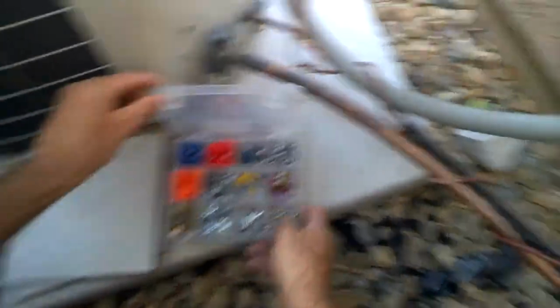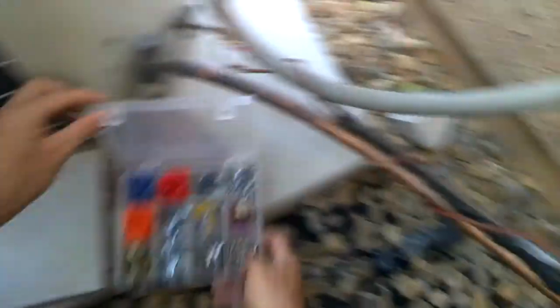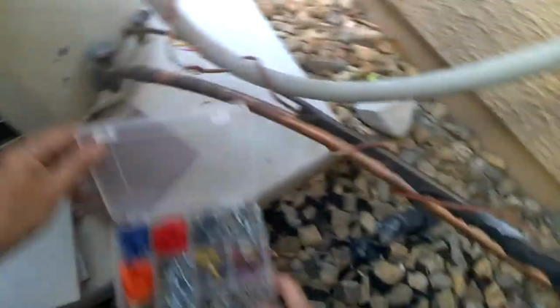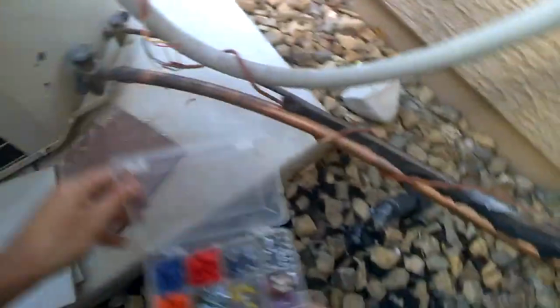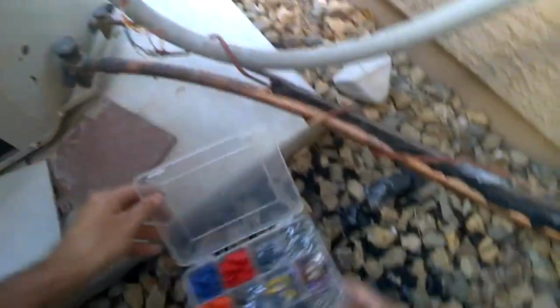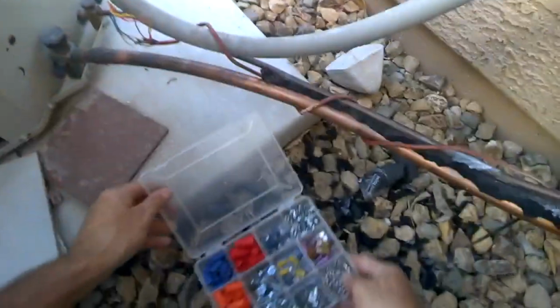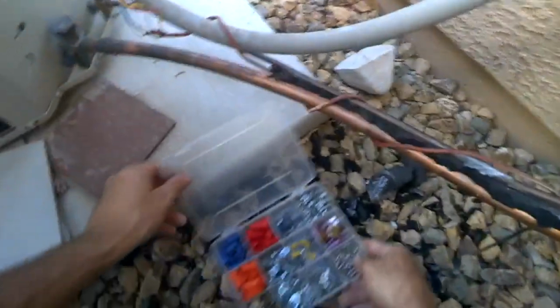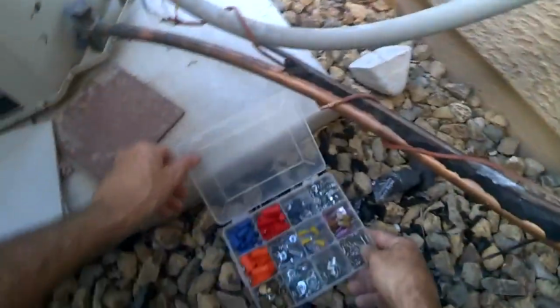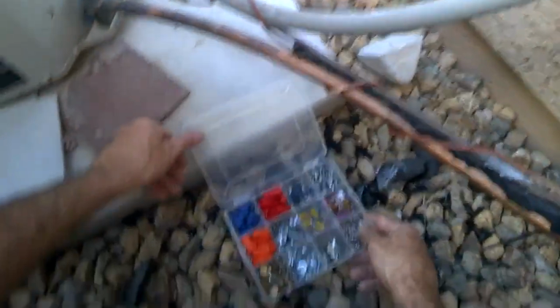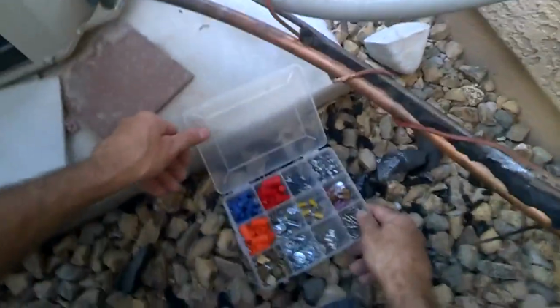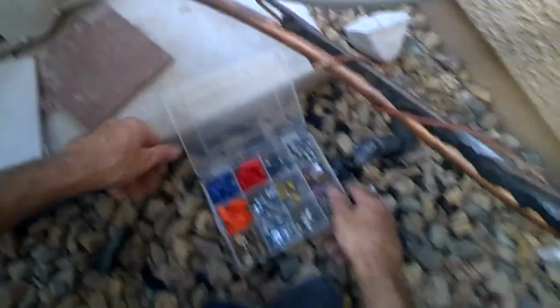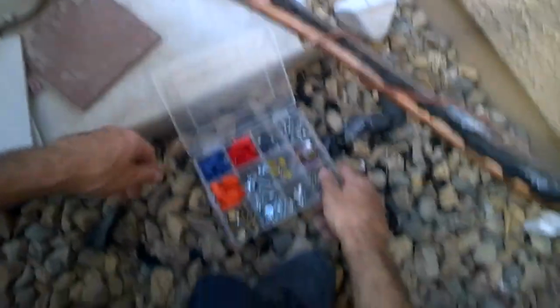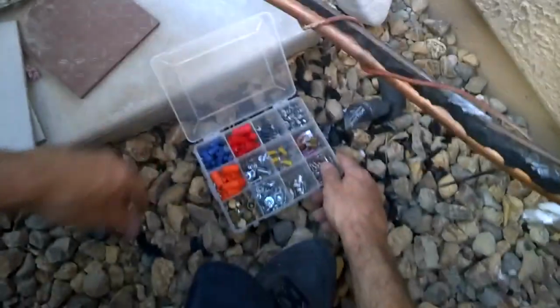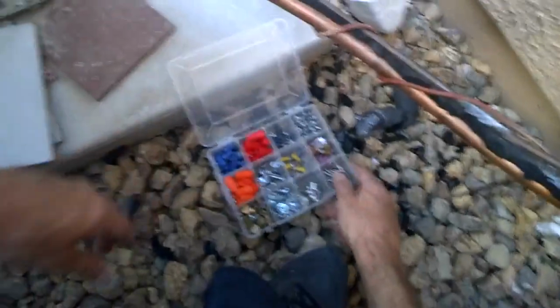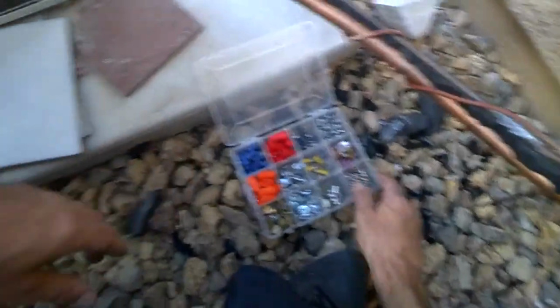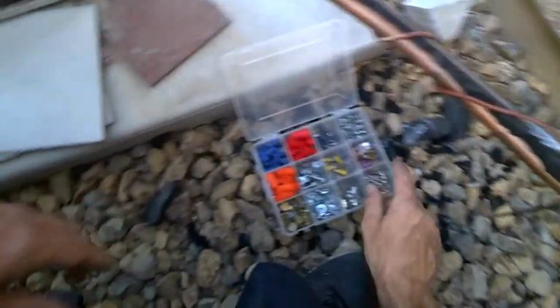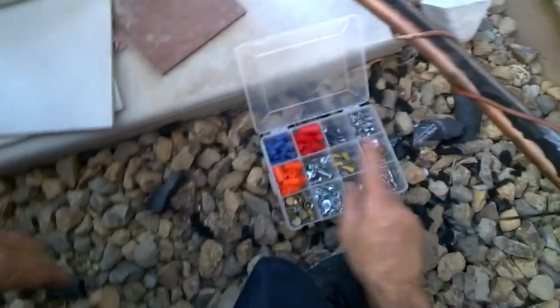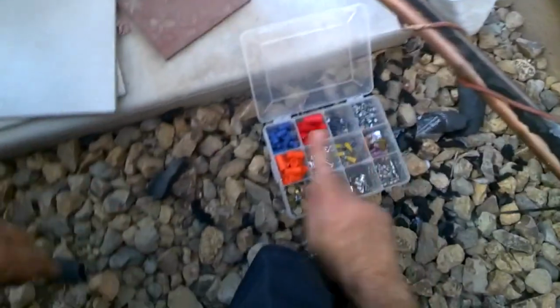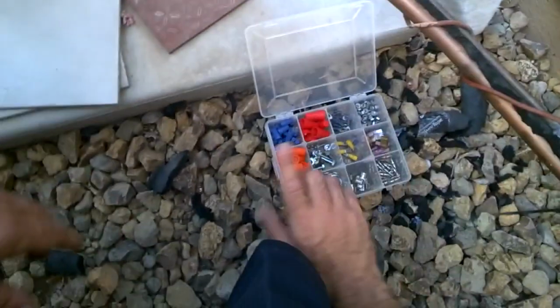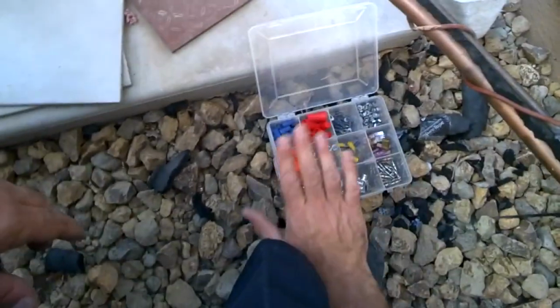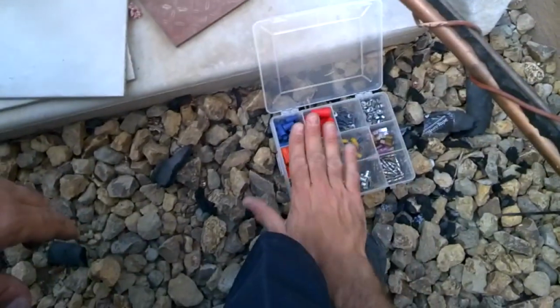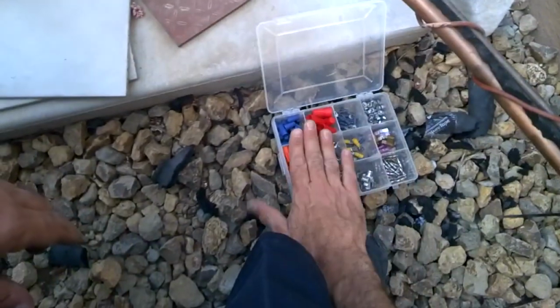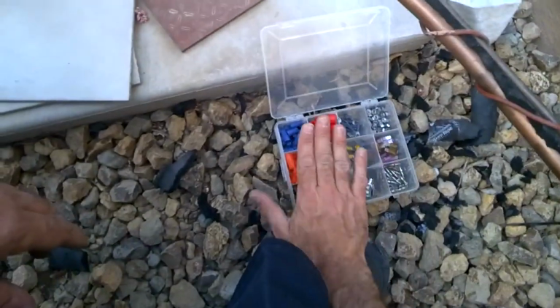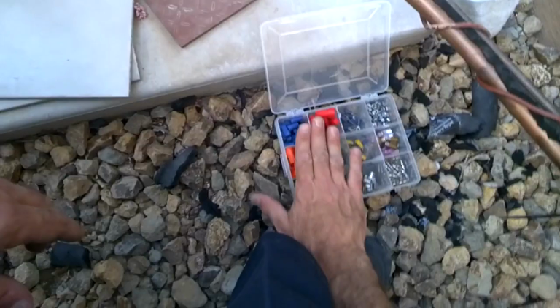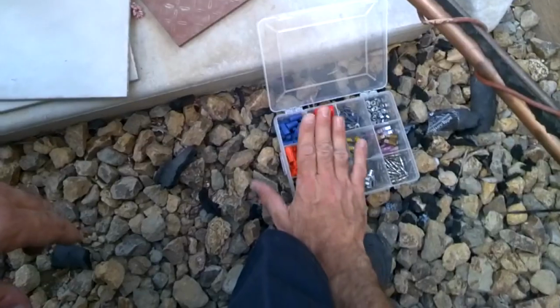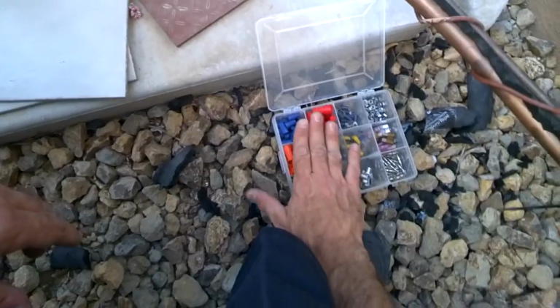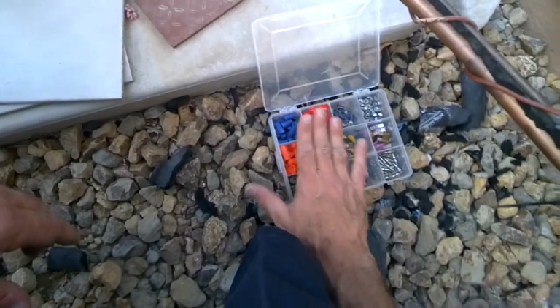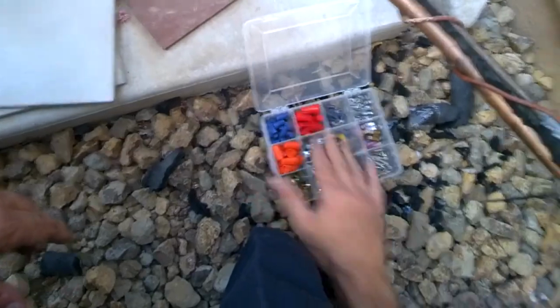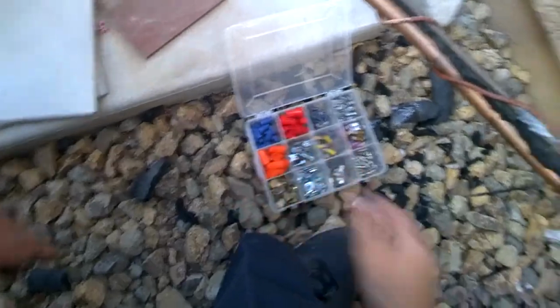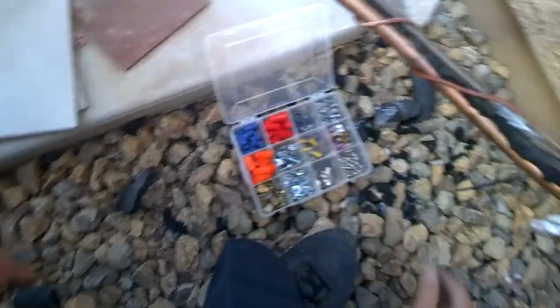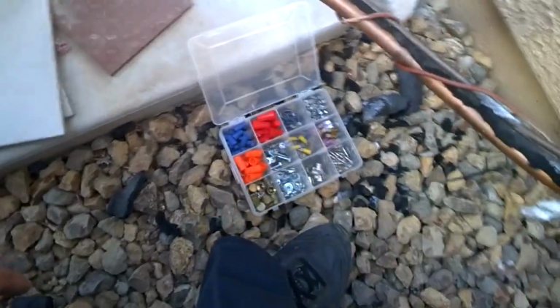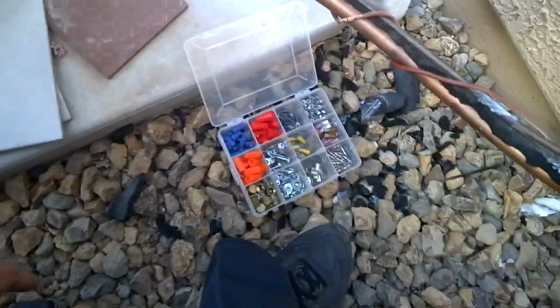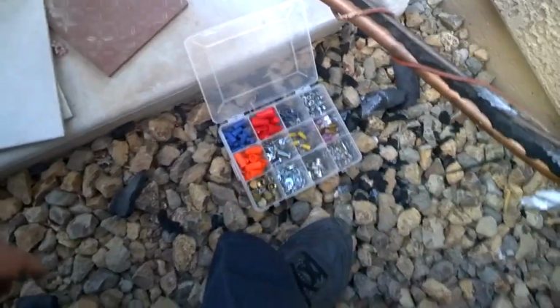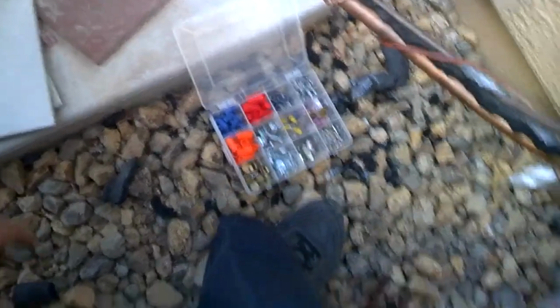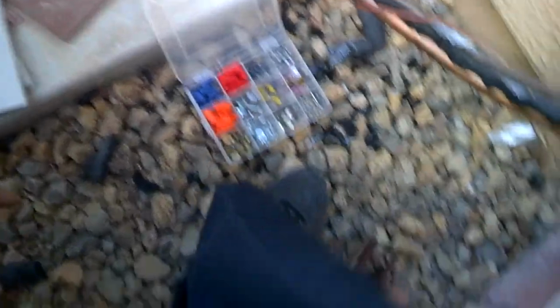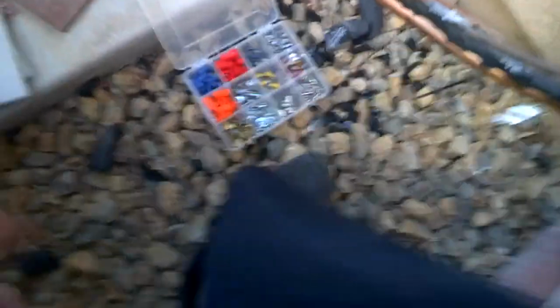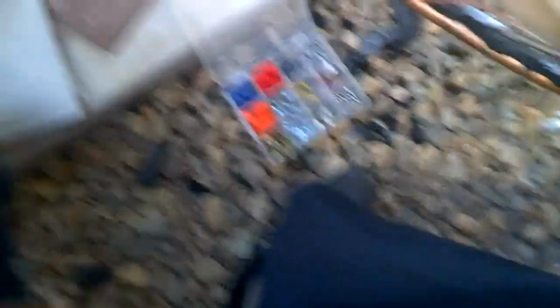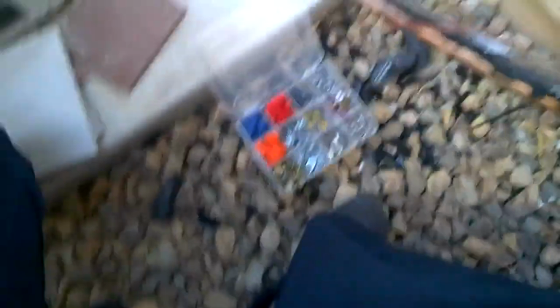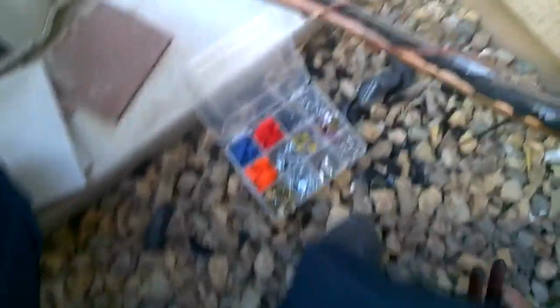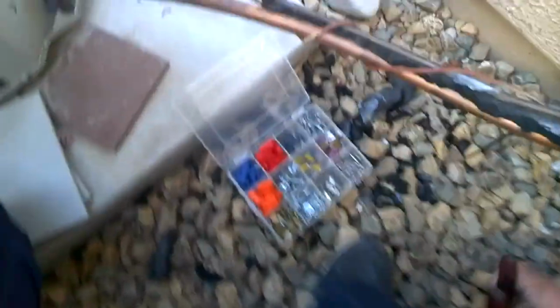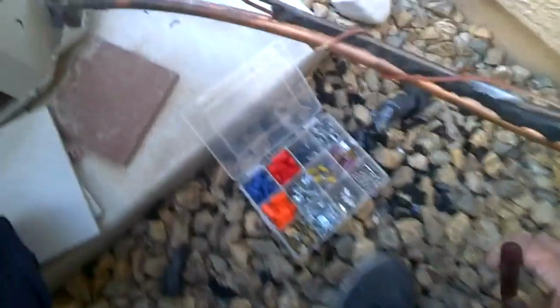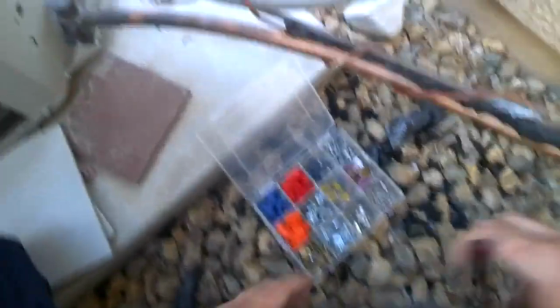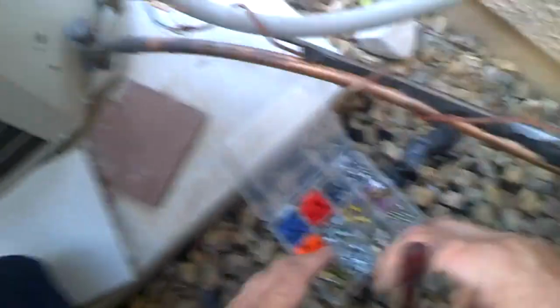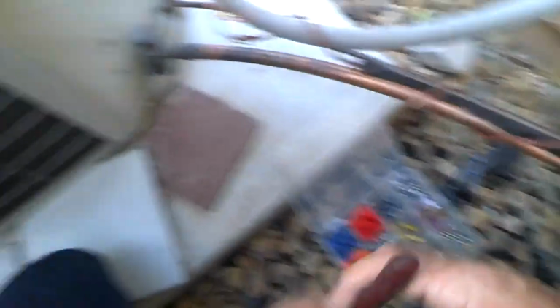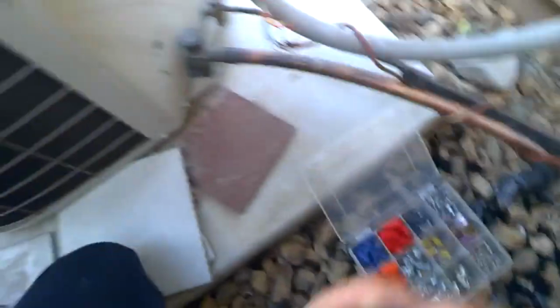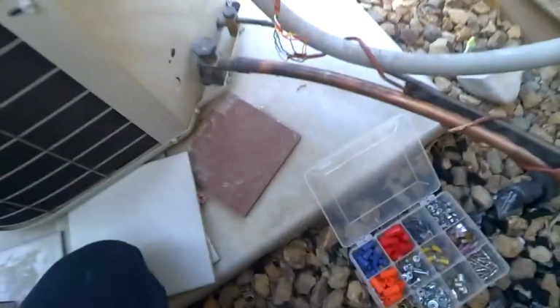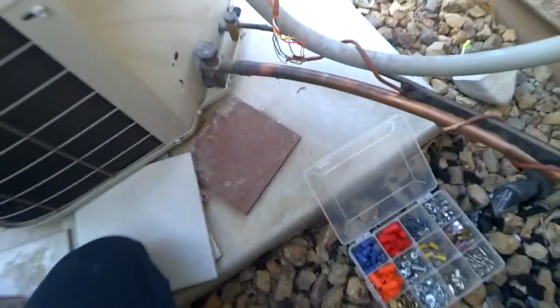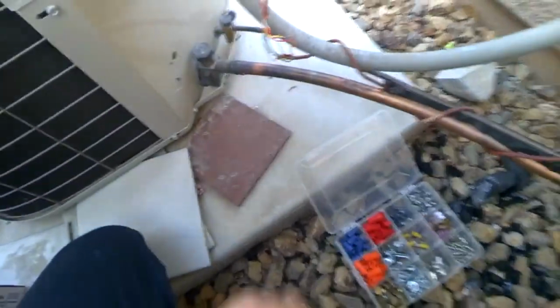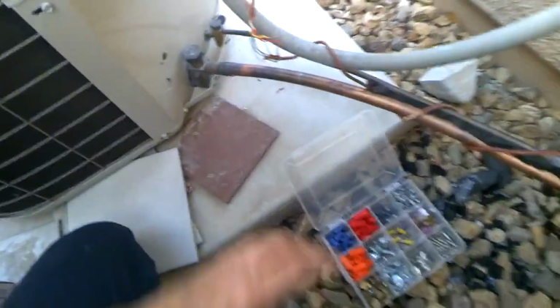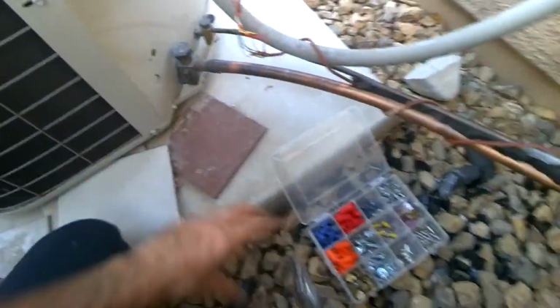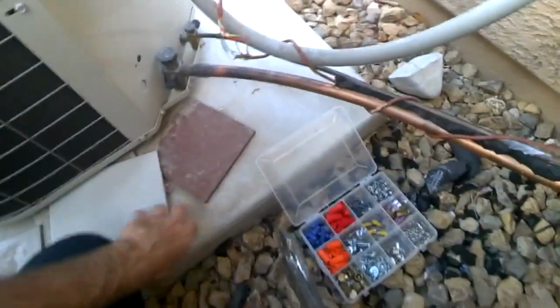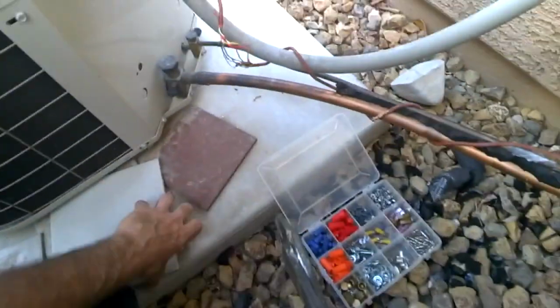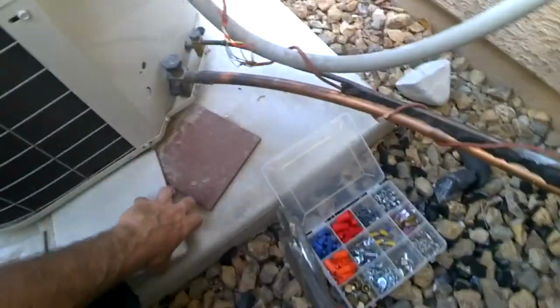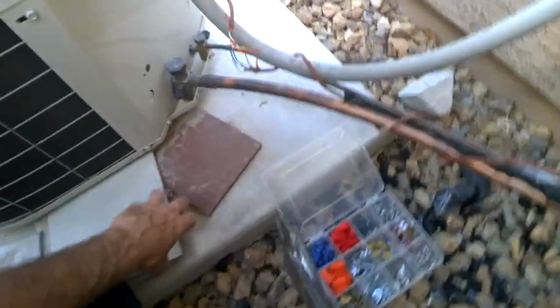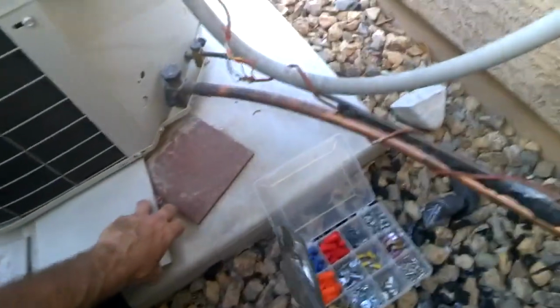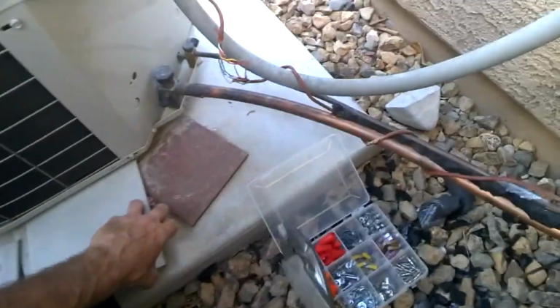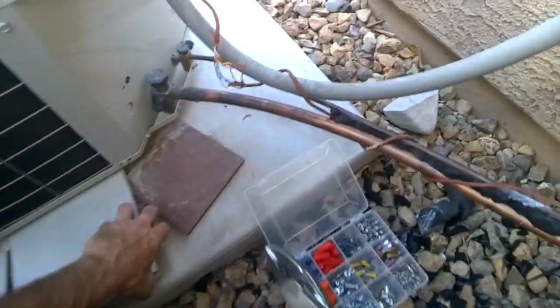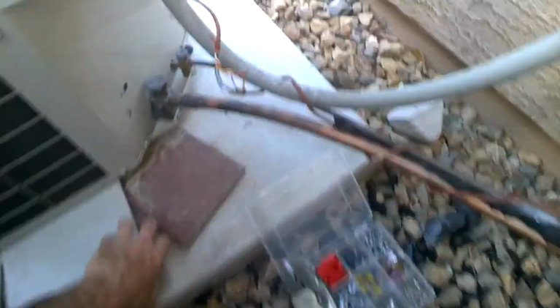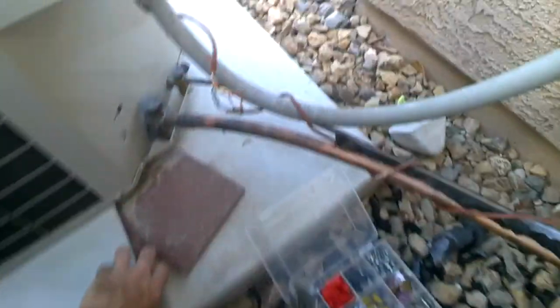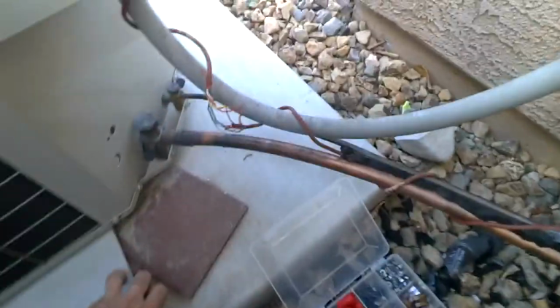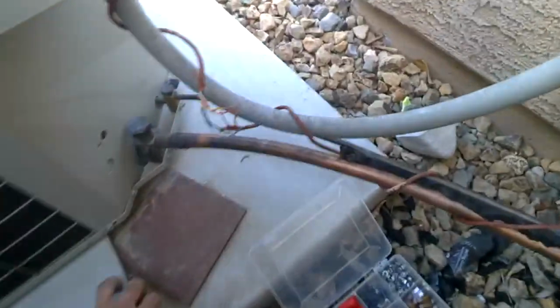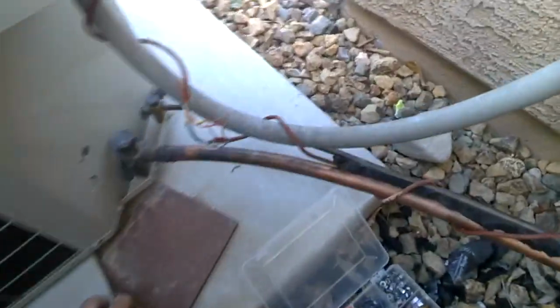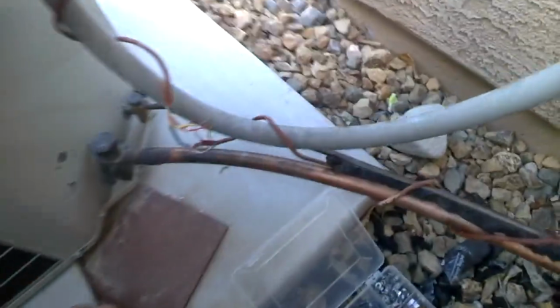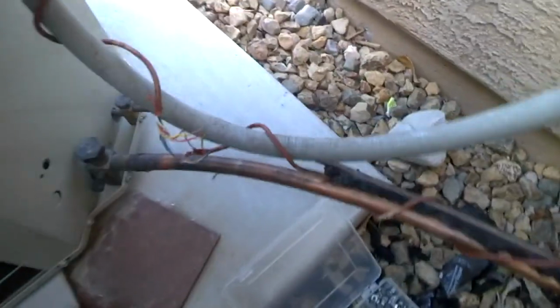That's what I like about the CLC bag — keeps all your little fittings and everything close by.